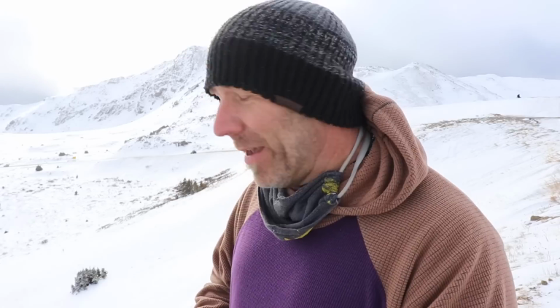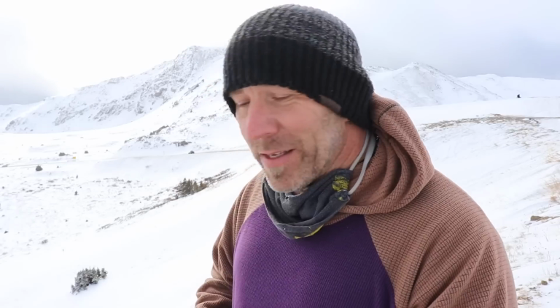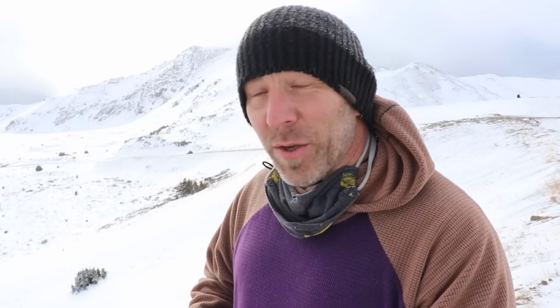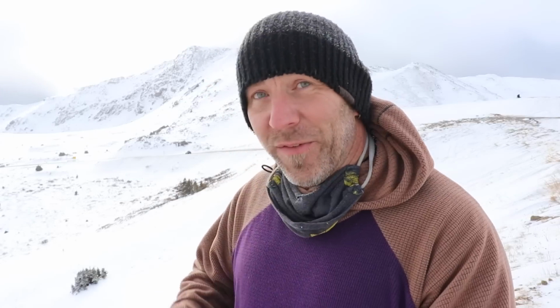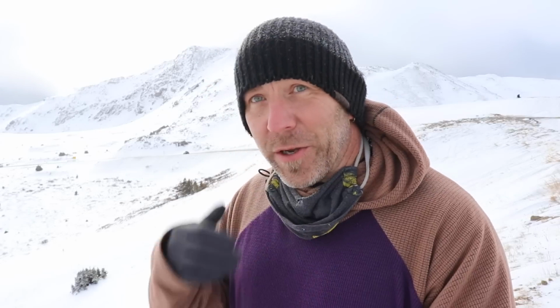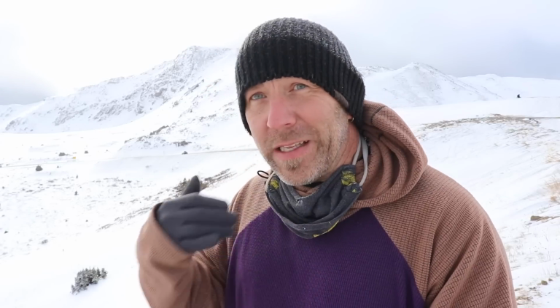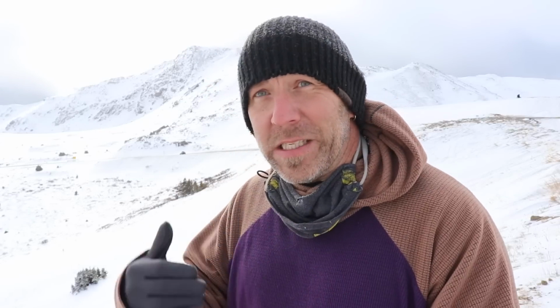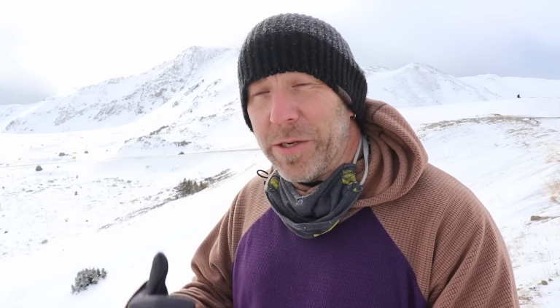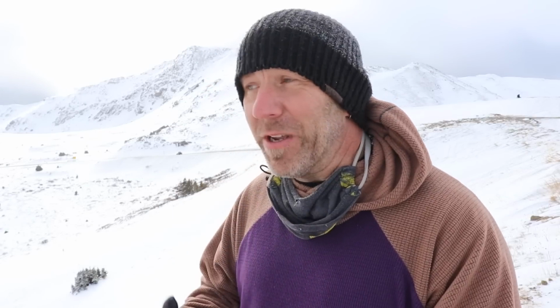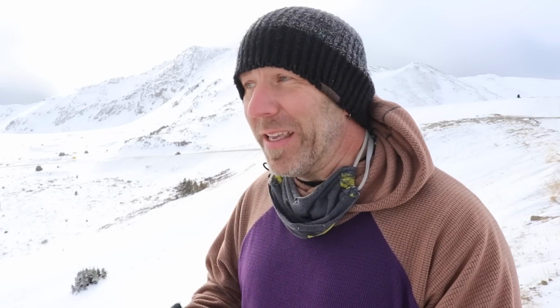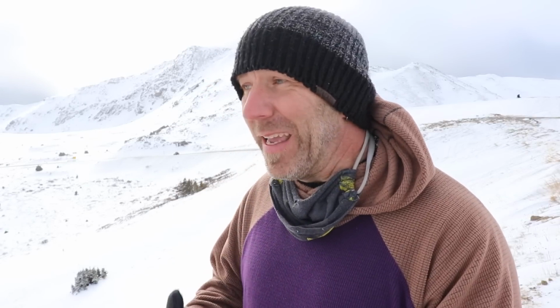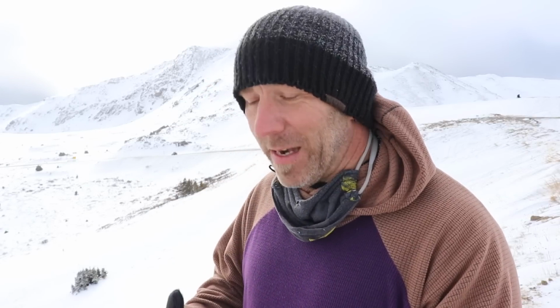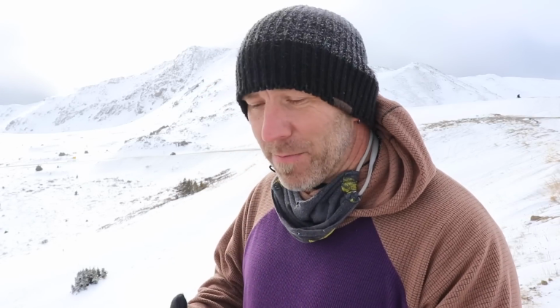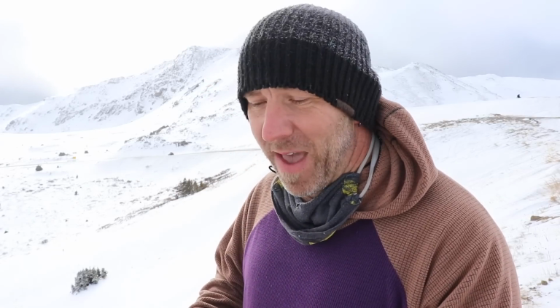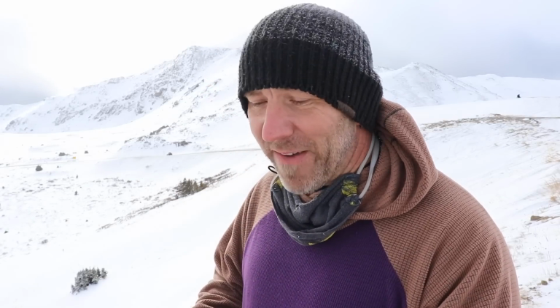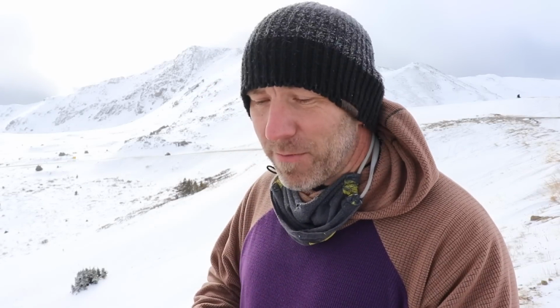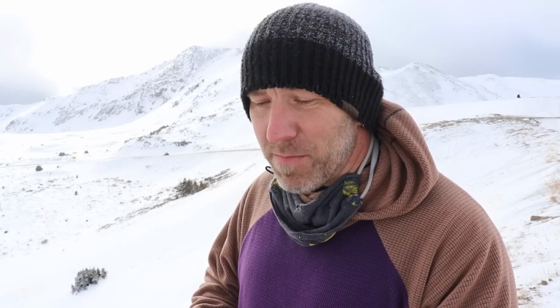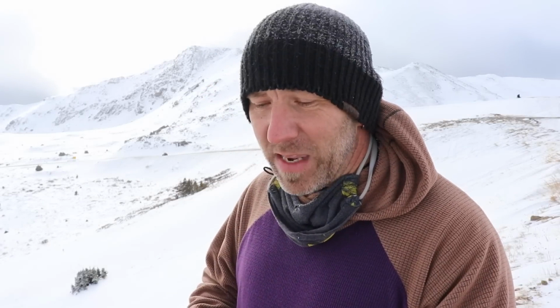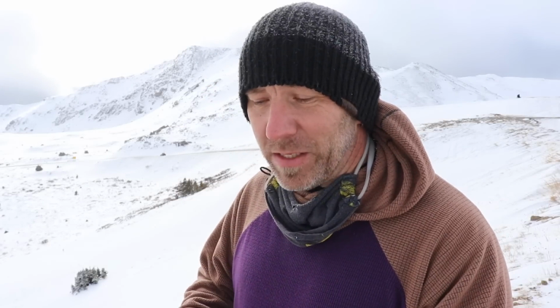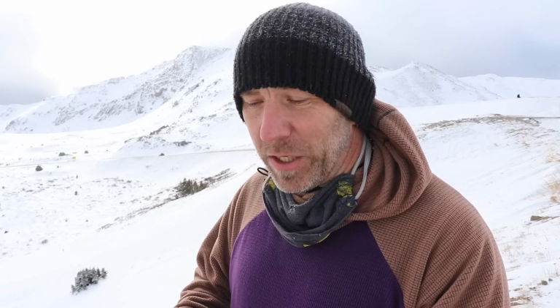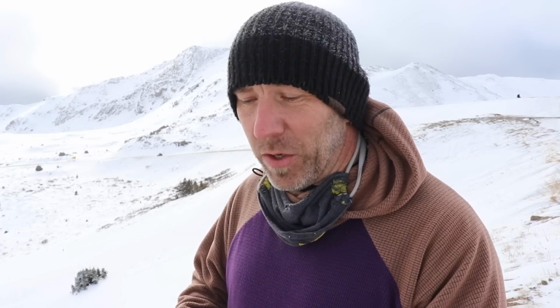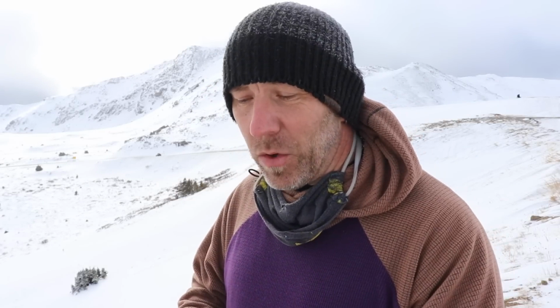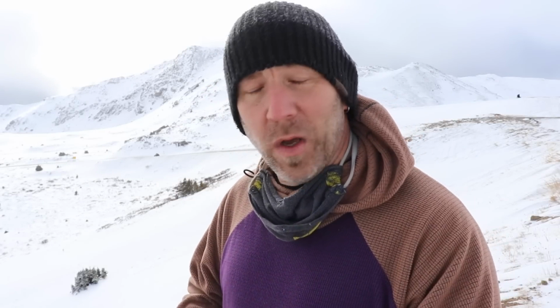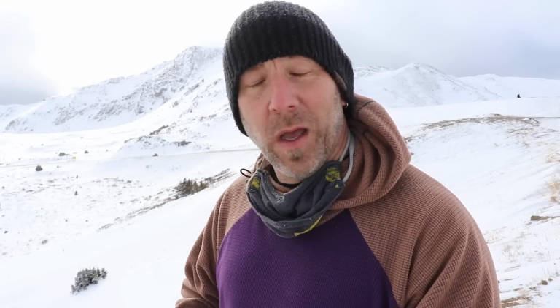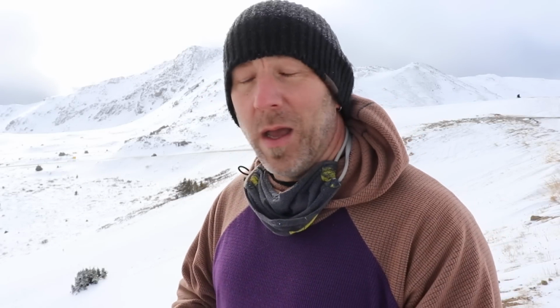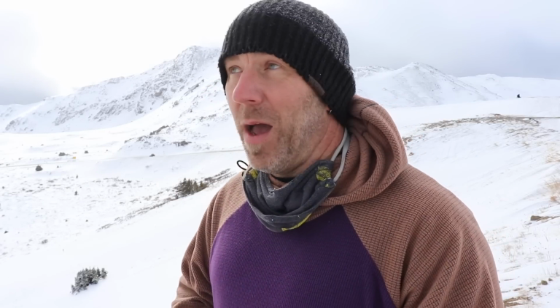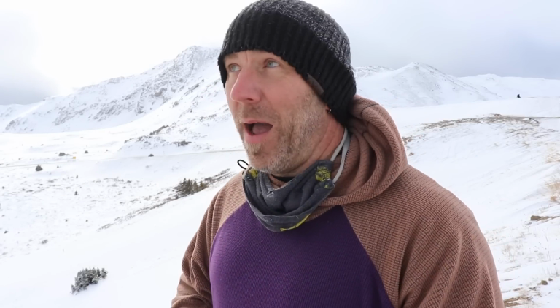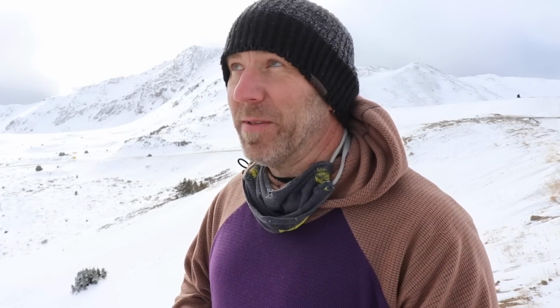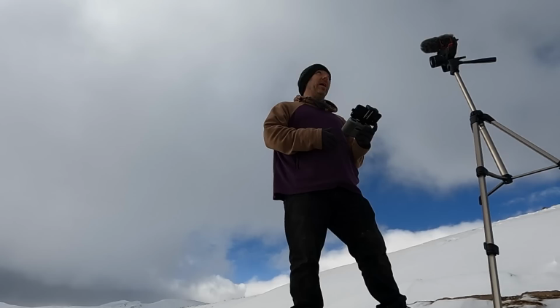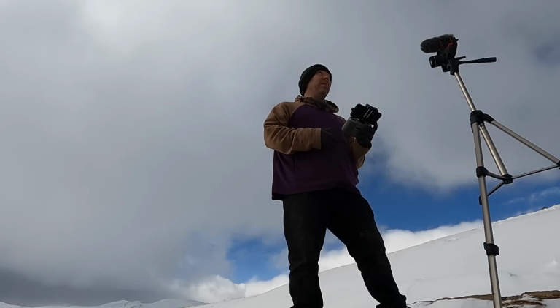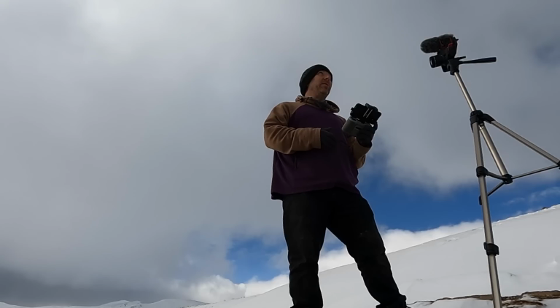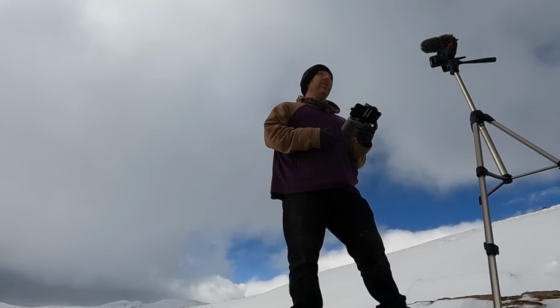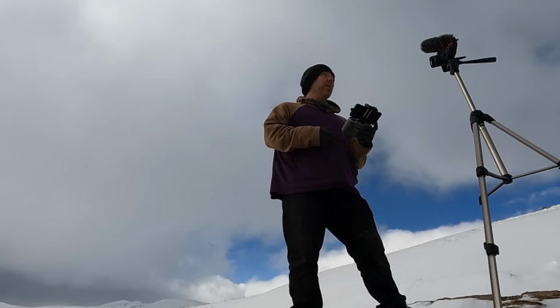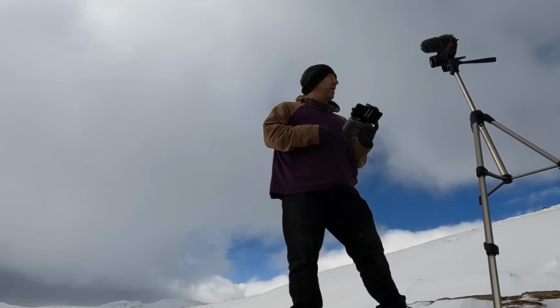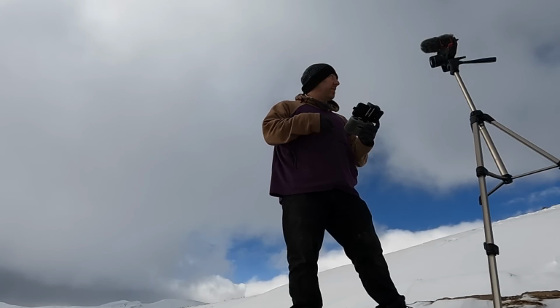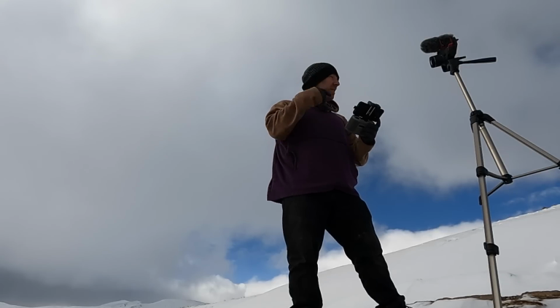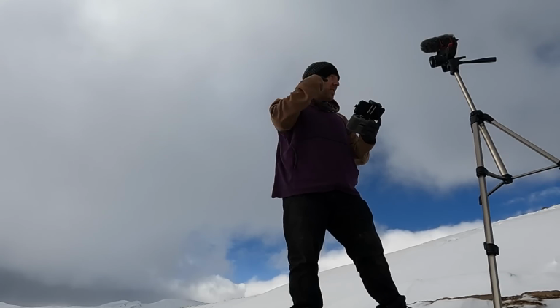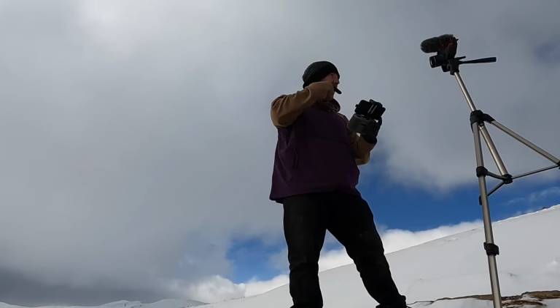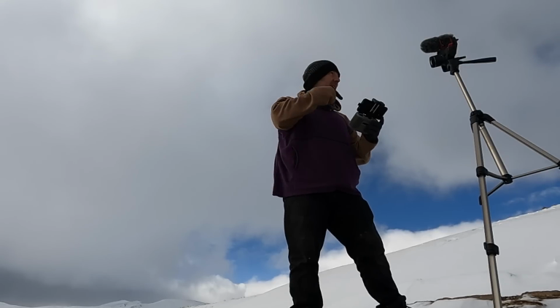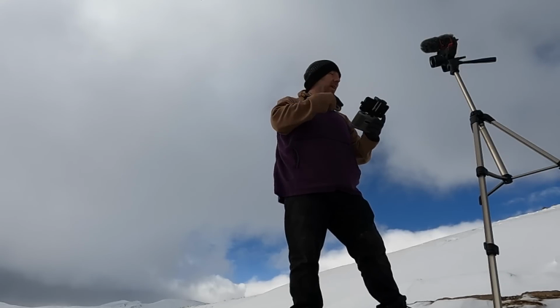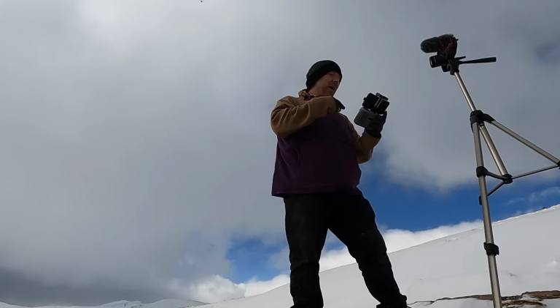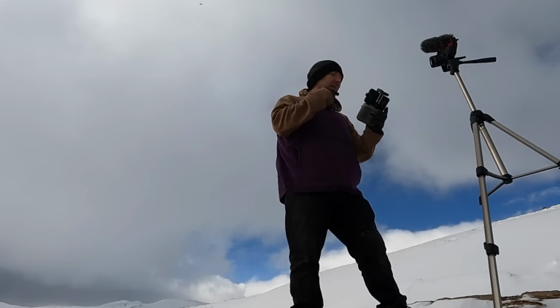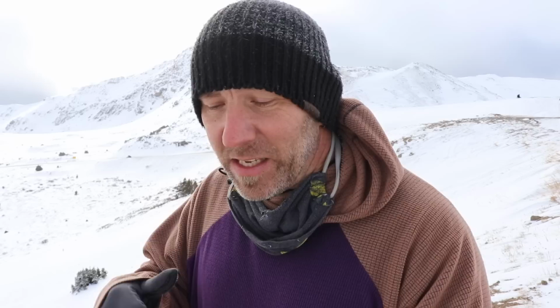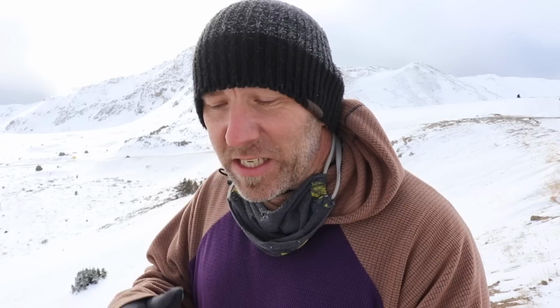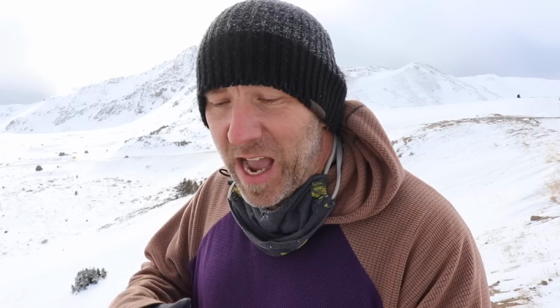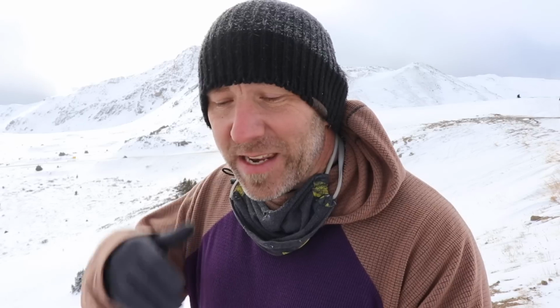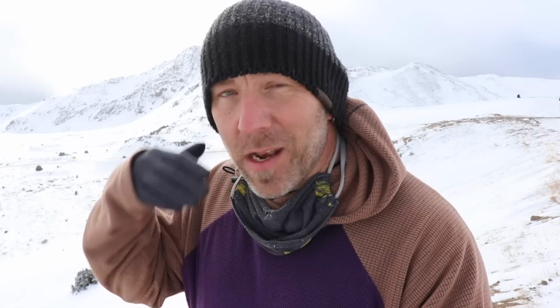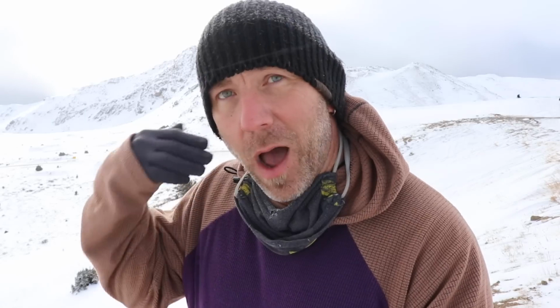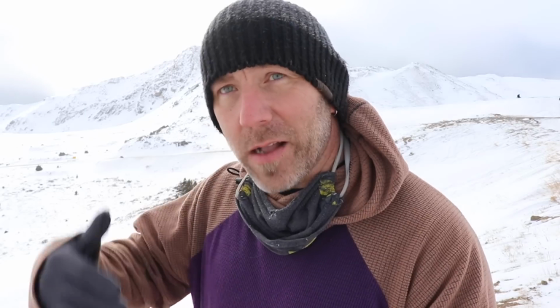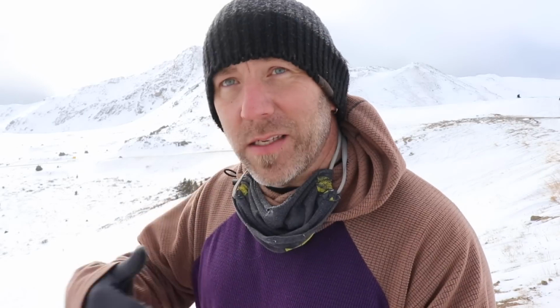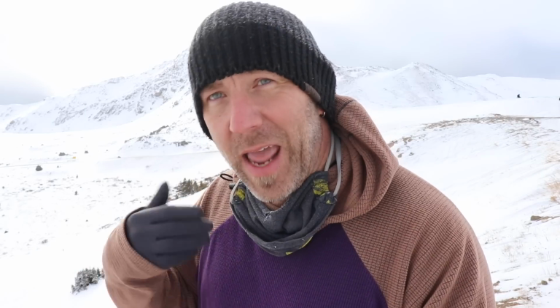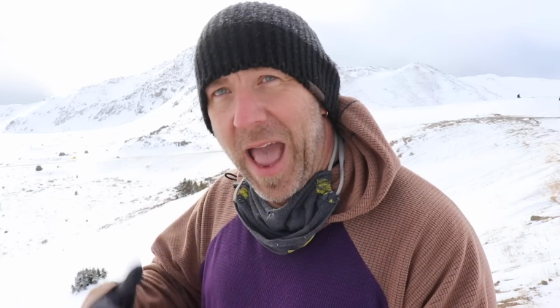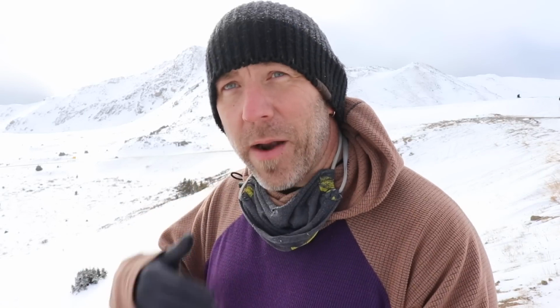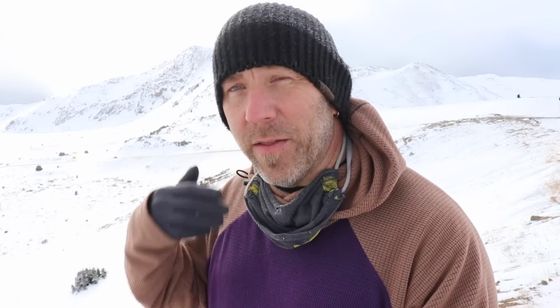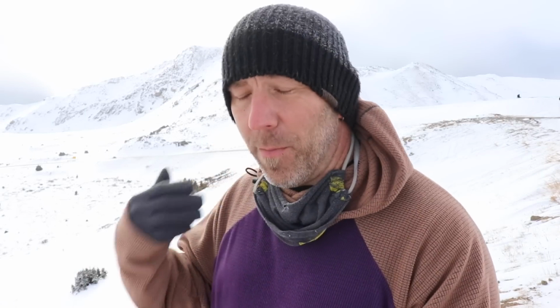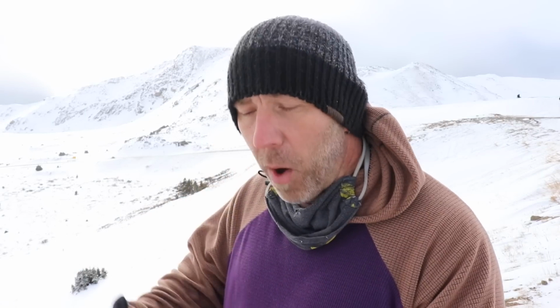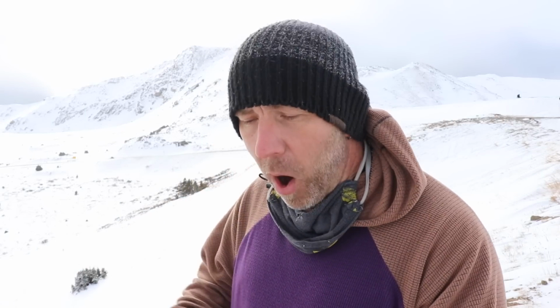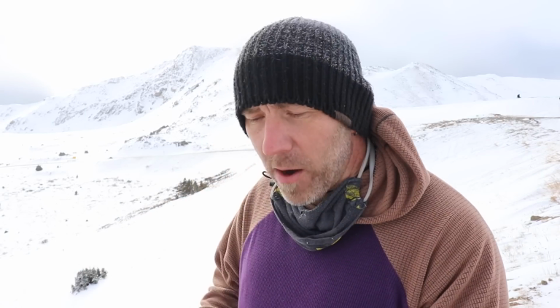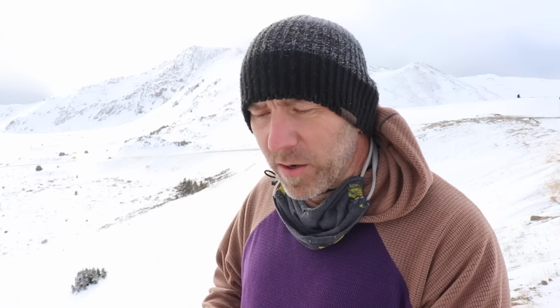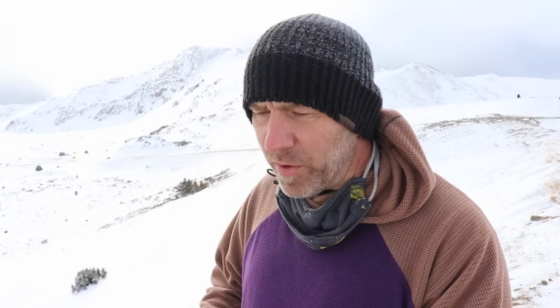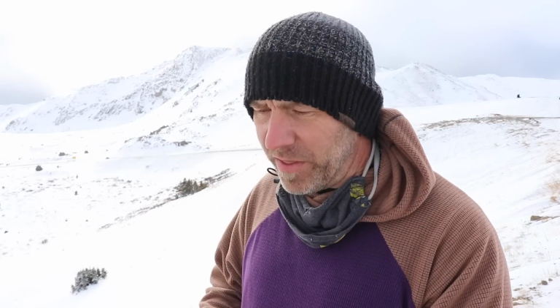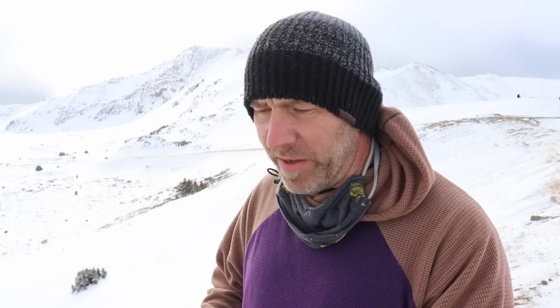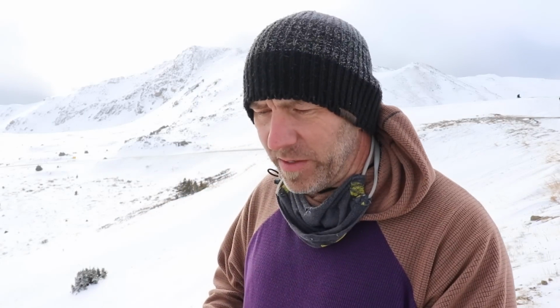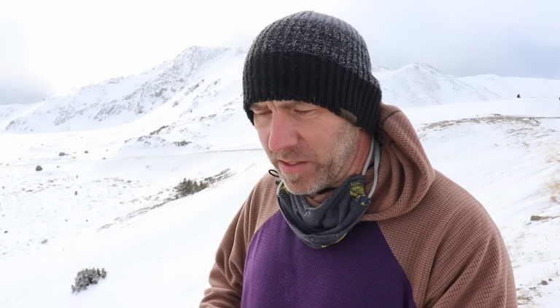So if you're considering getting a Mavic Mini 2, I'm telling you — DJI knocked it out of the park with this.